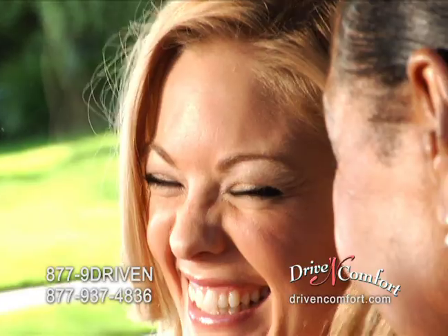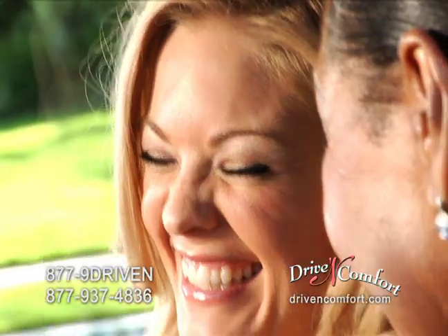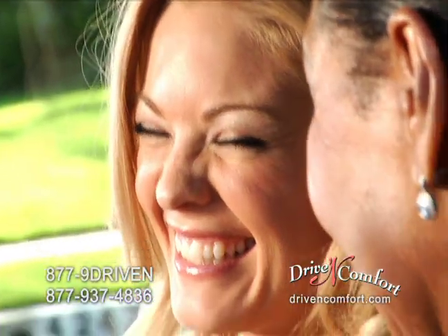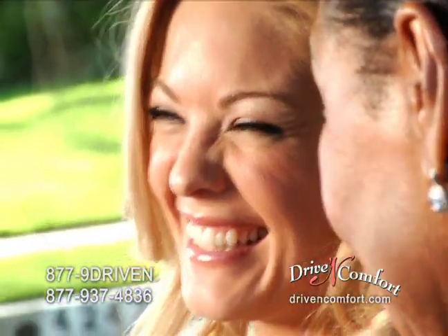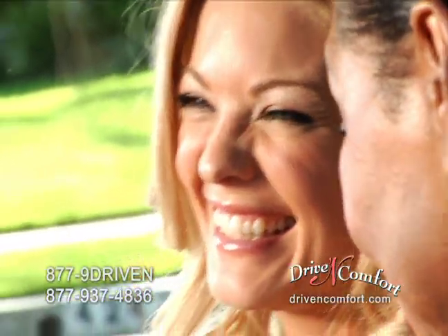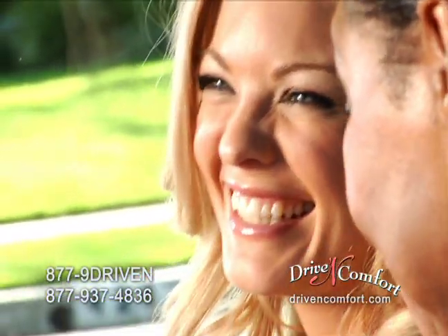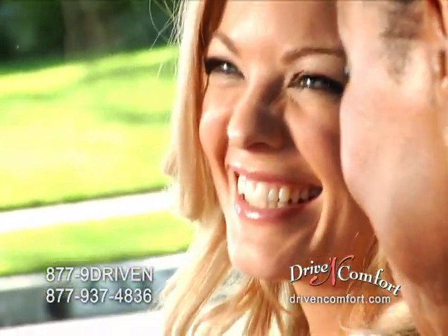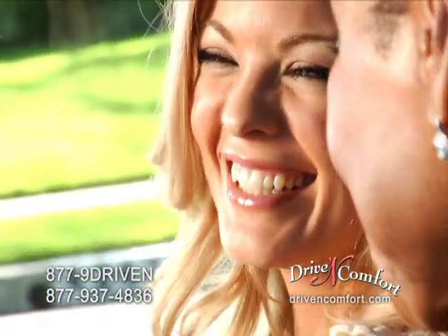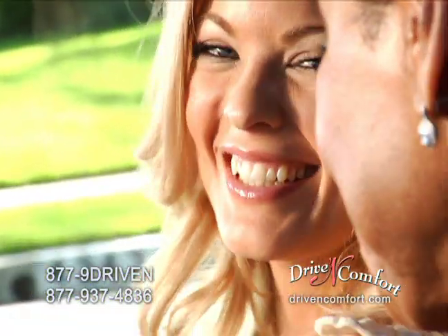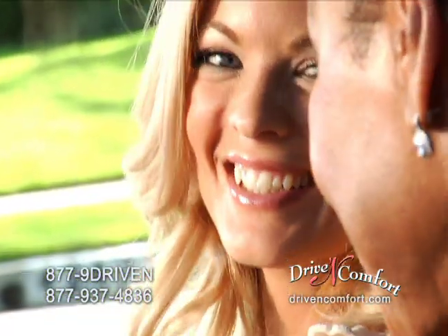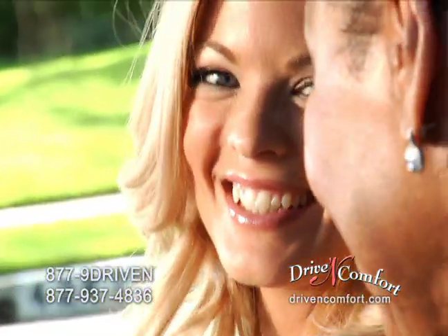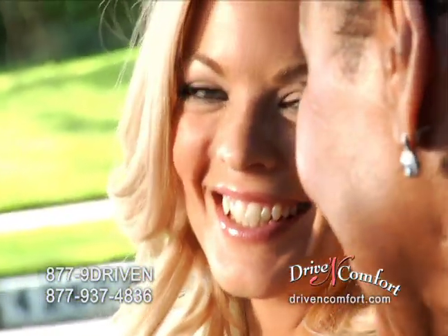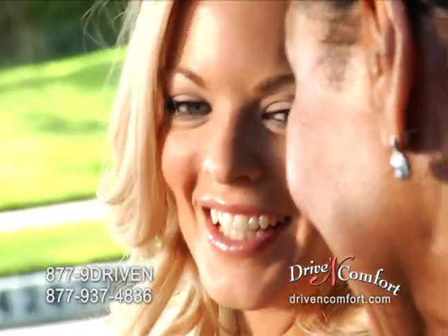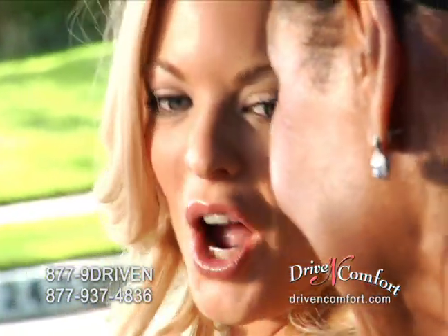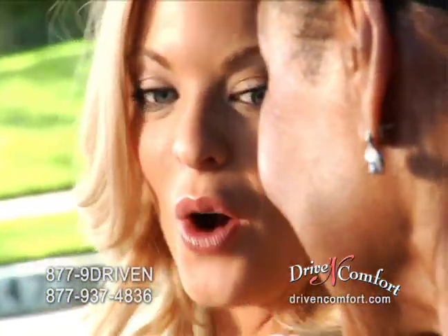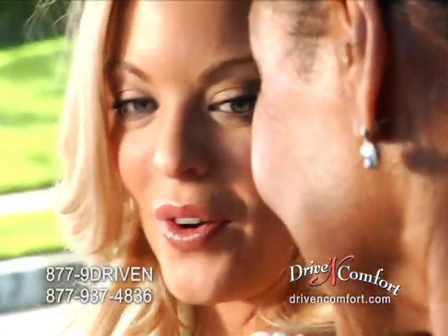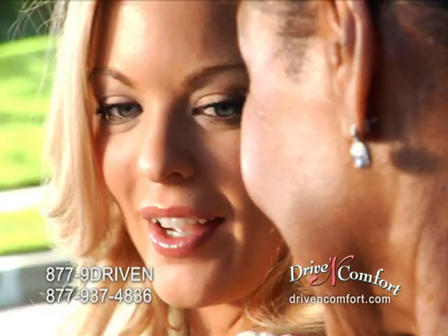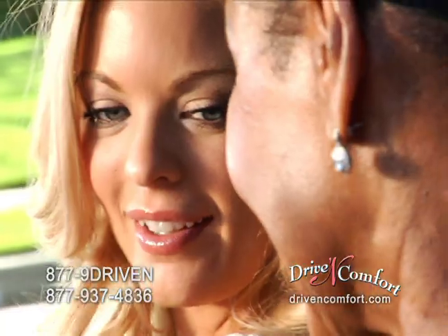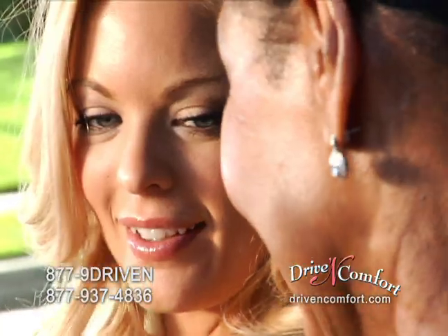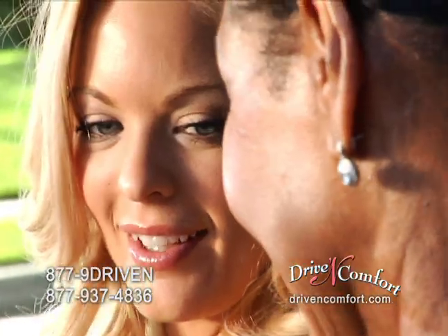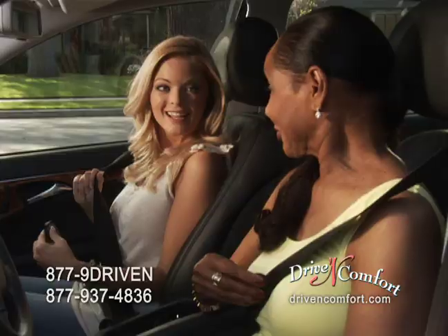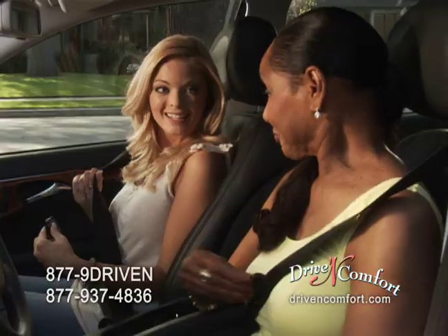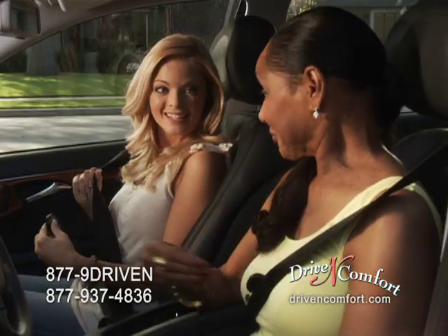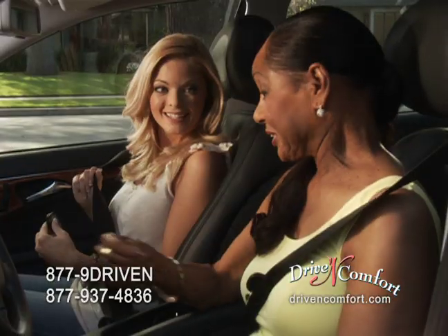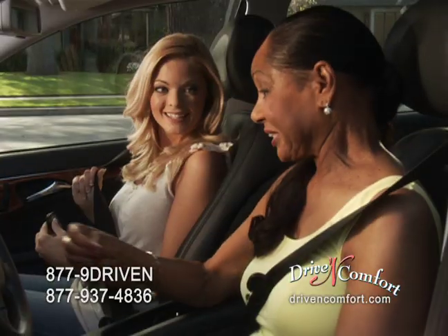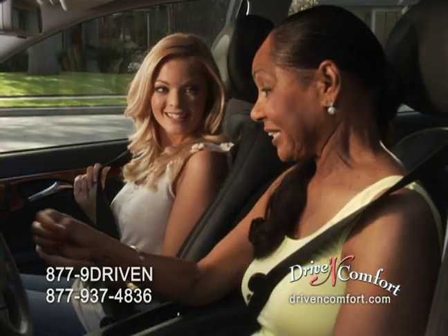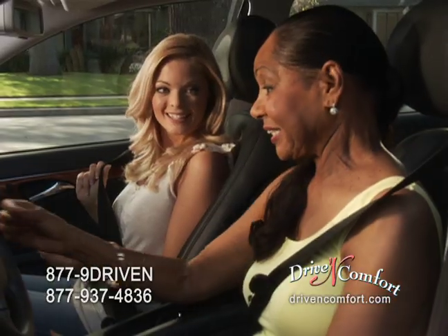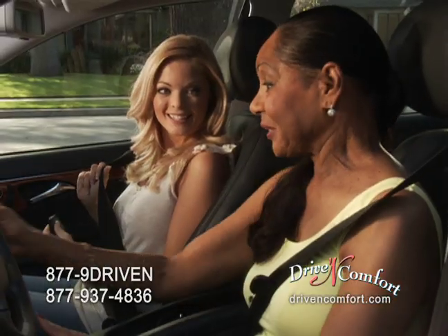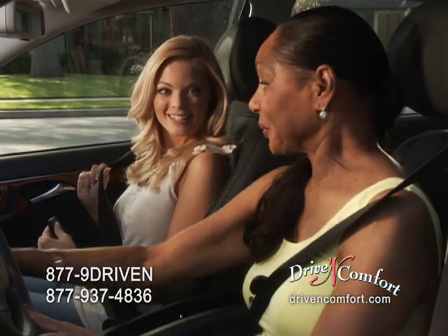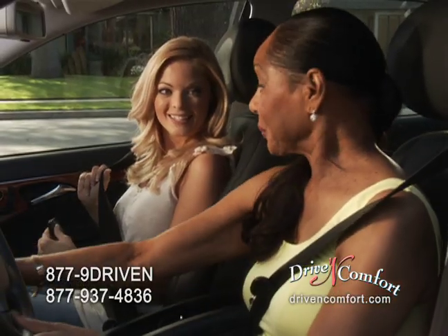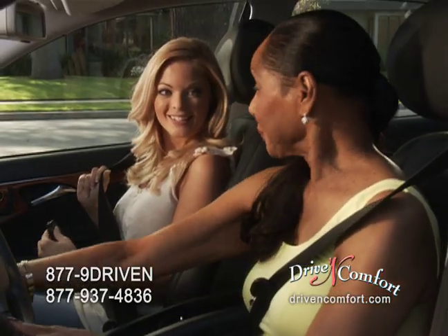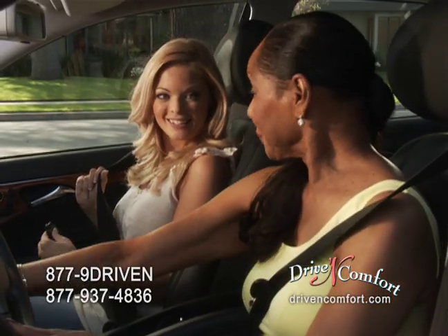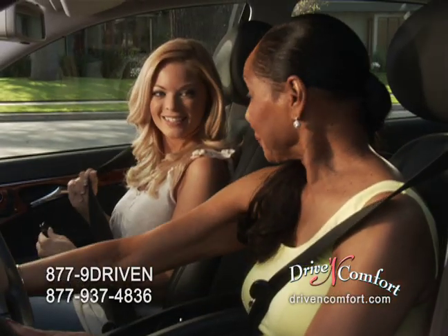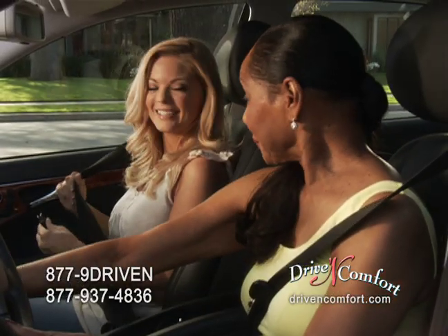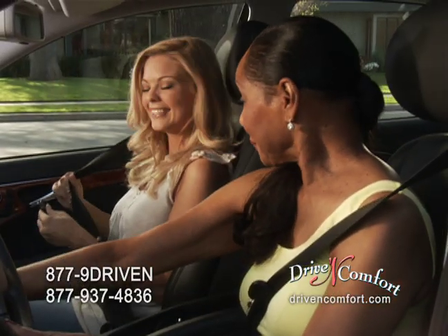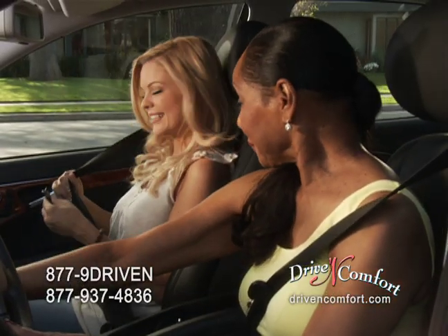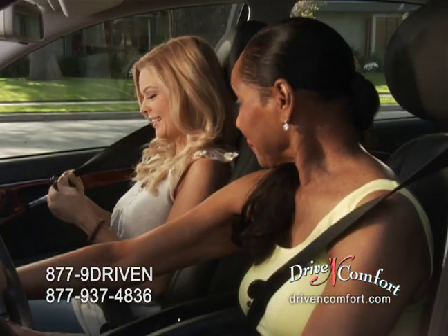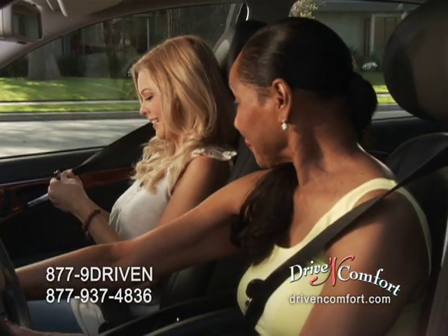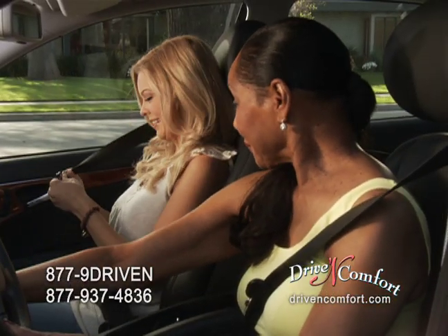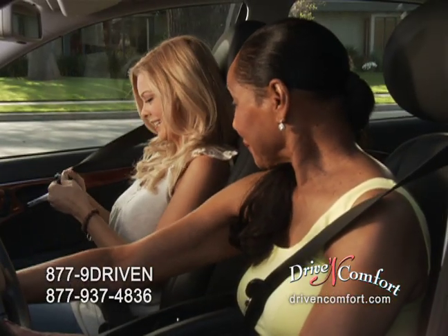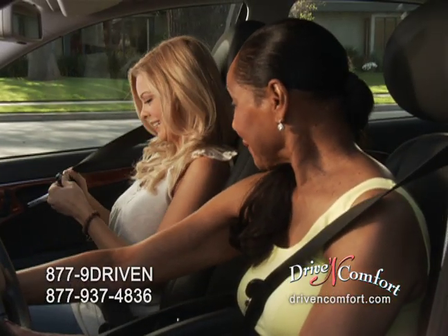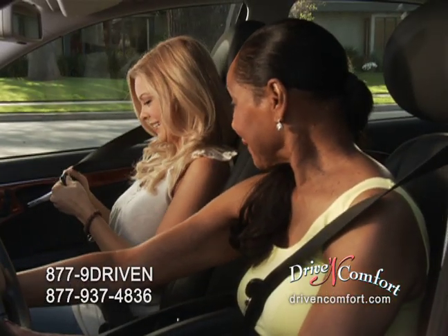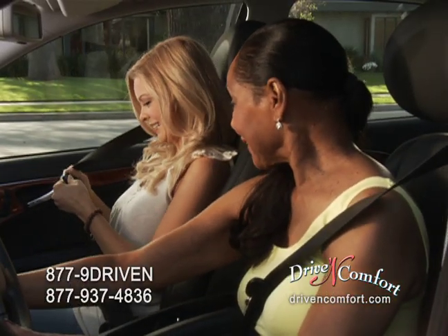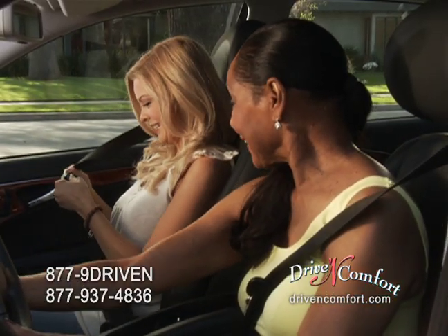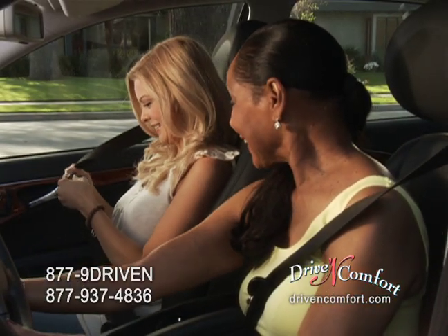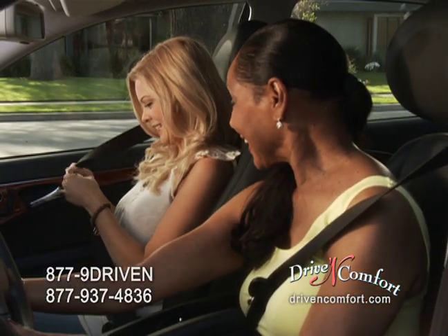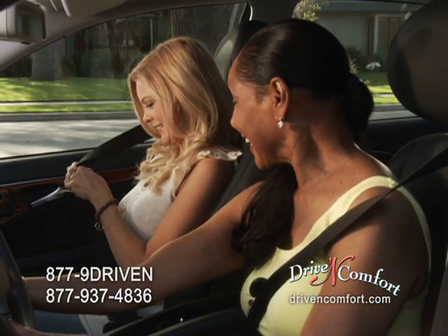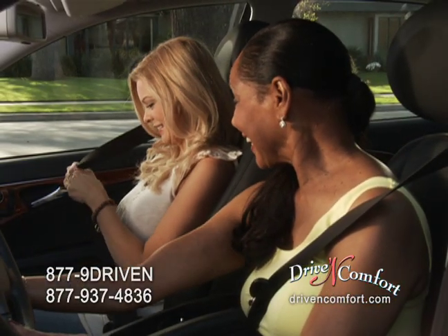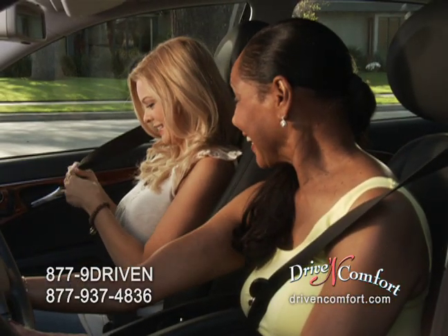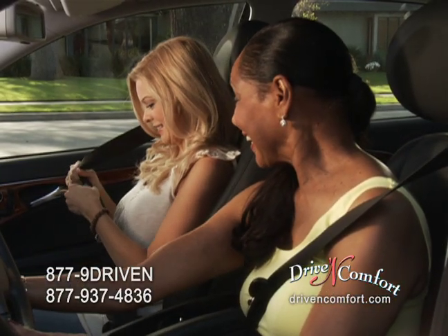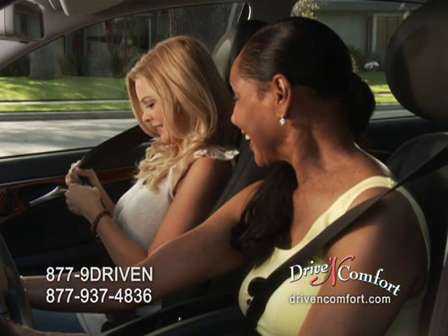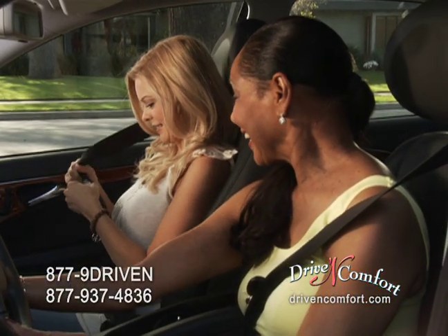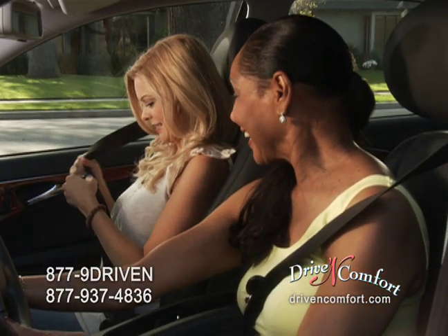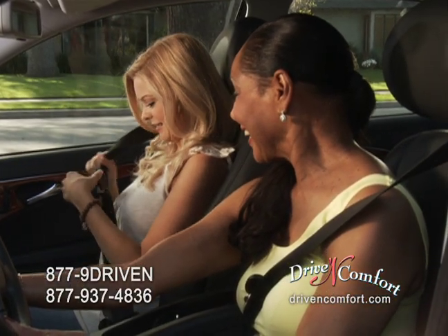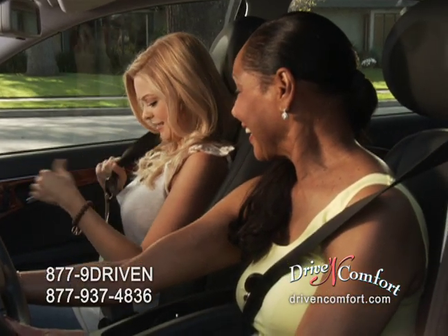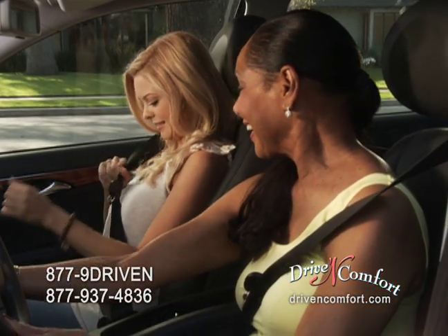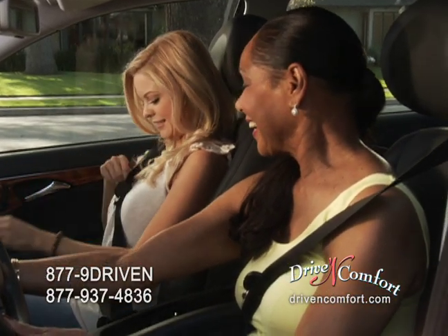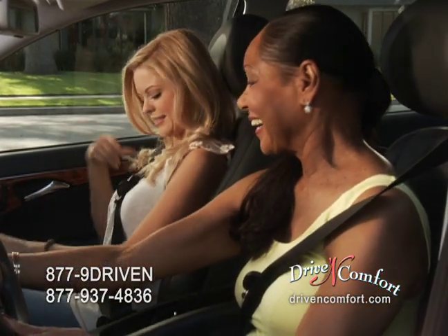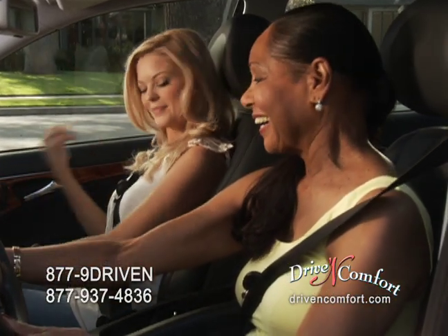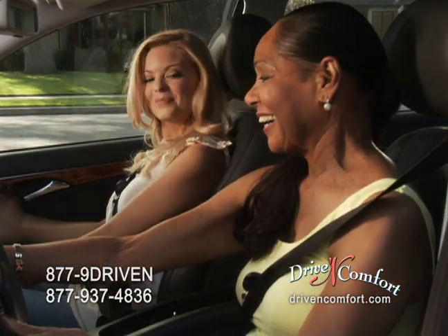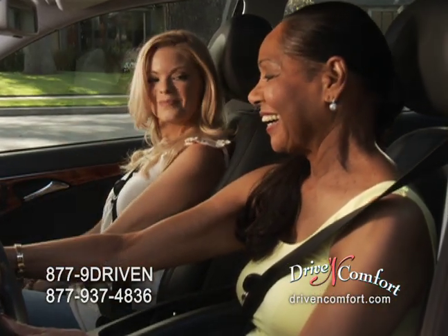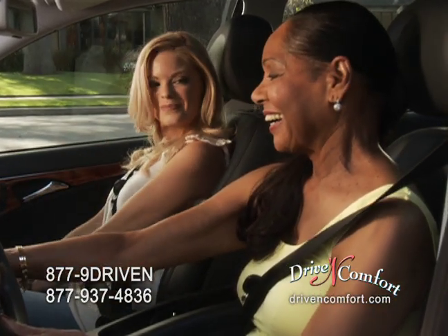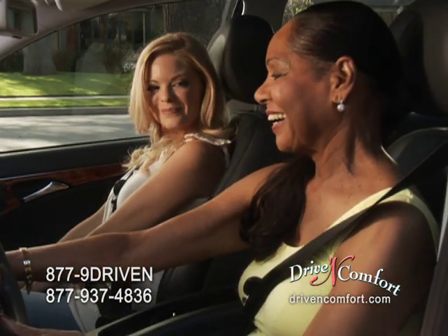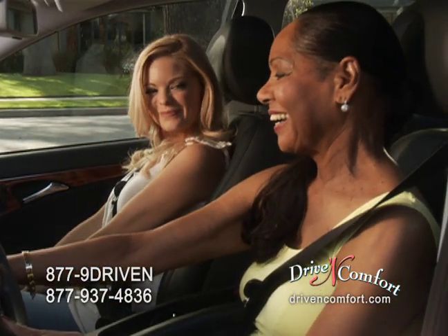You'll want one for each seatbelt for a carload of comfort. Drive-In Comfort — the pinch of relief you've been looking for.